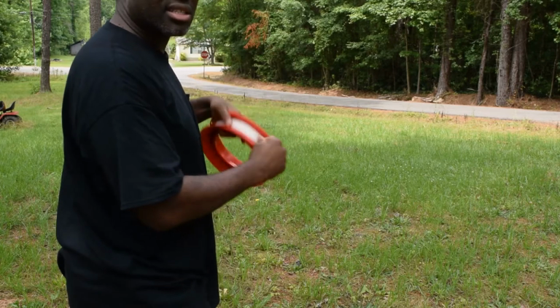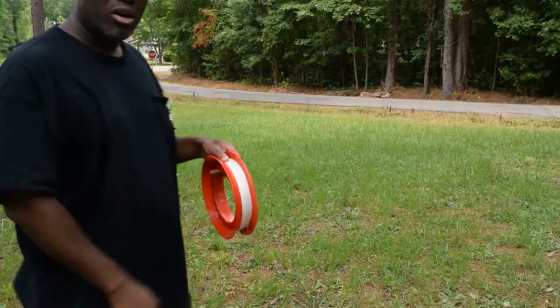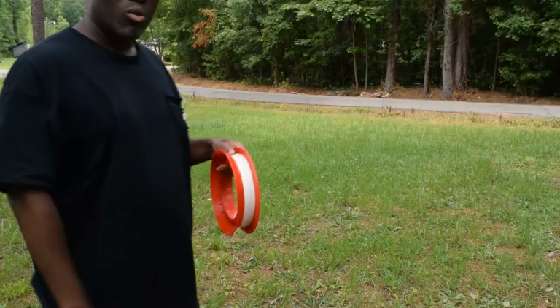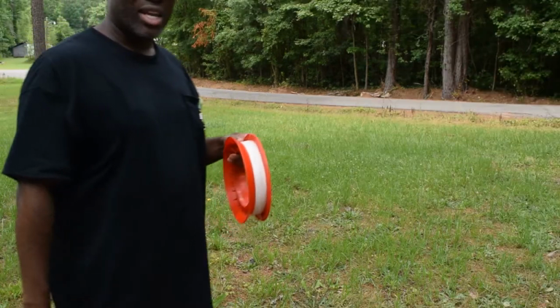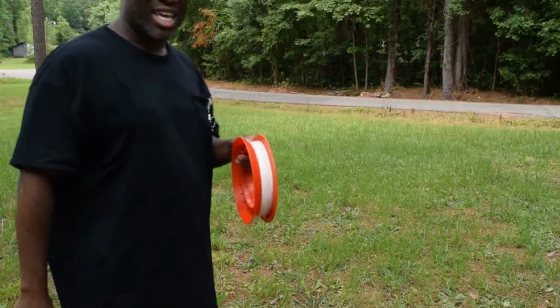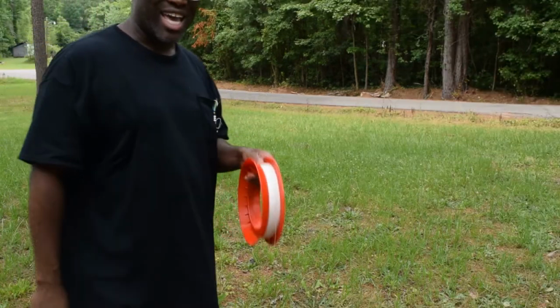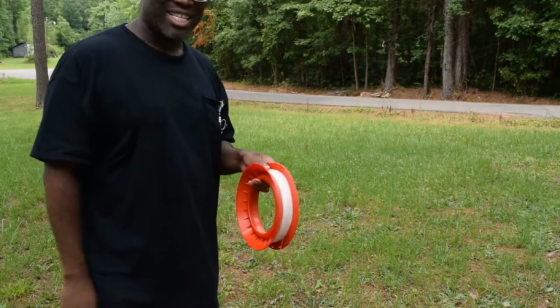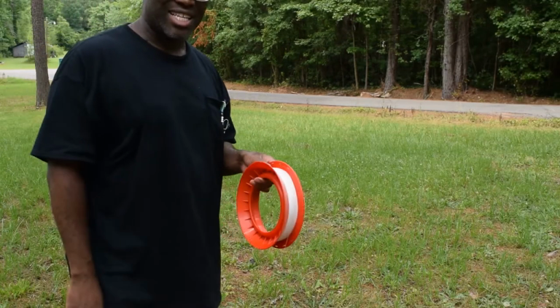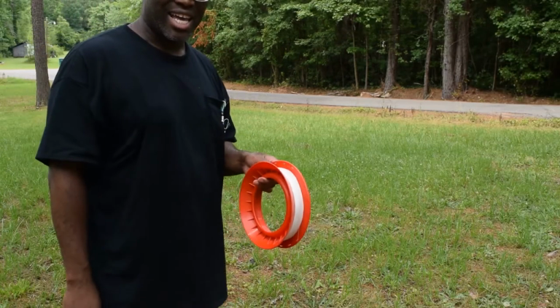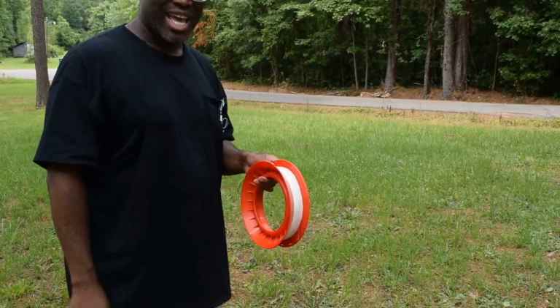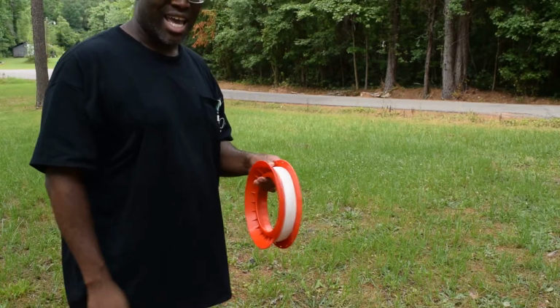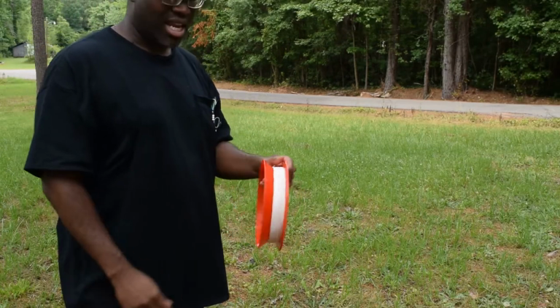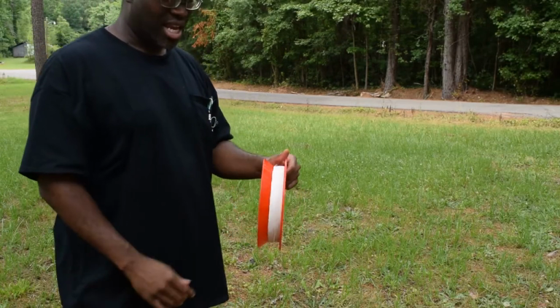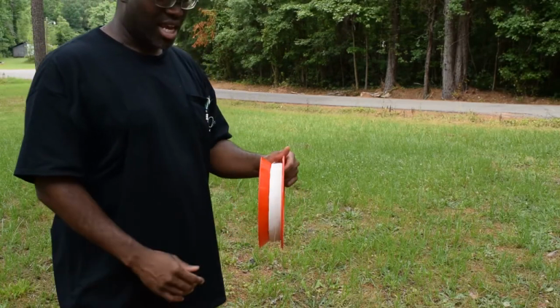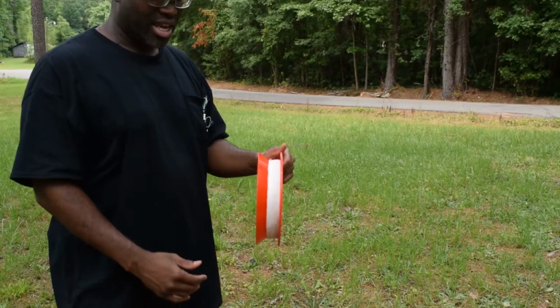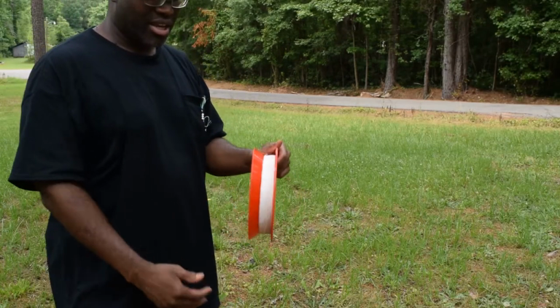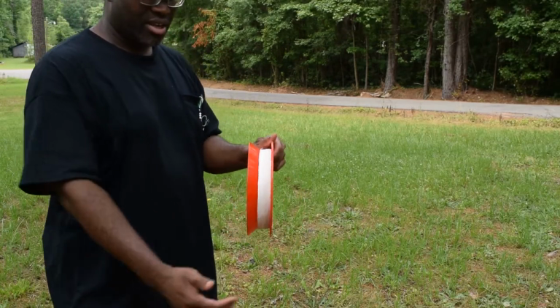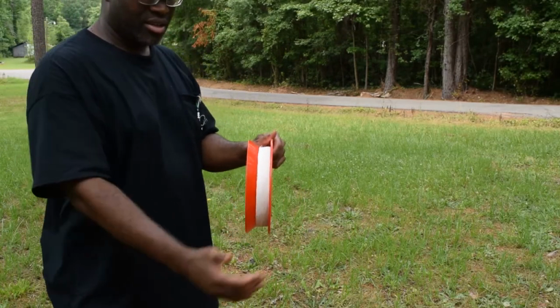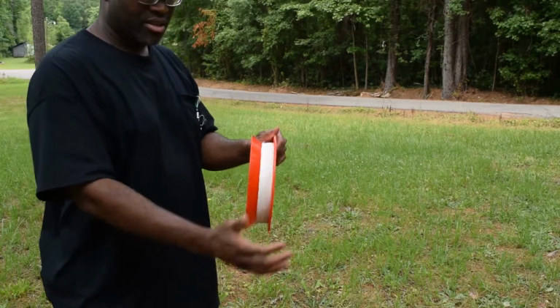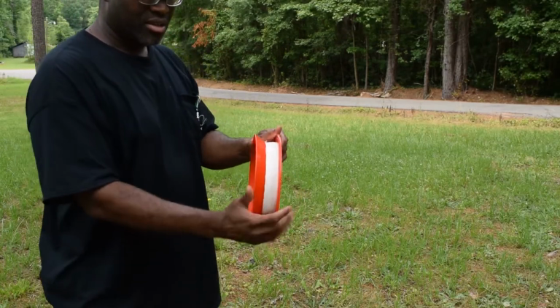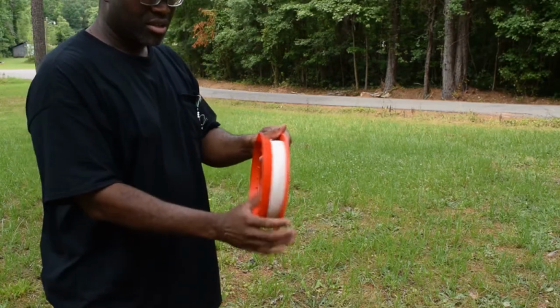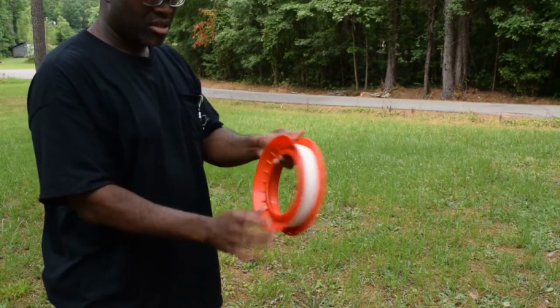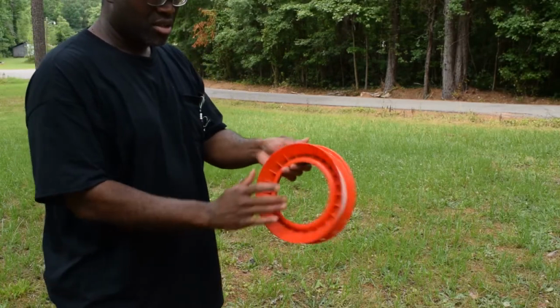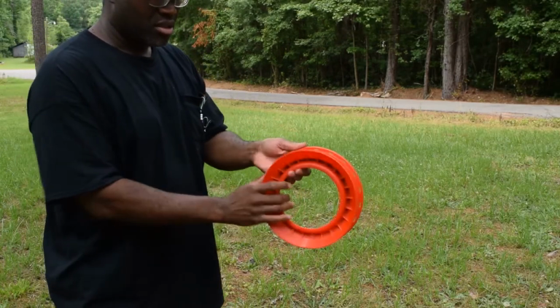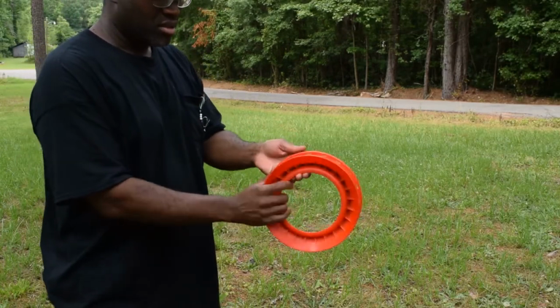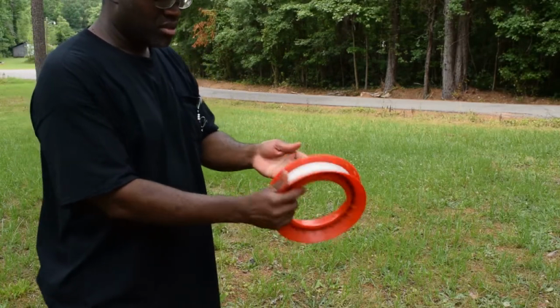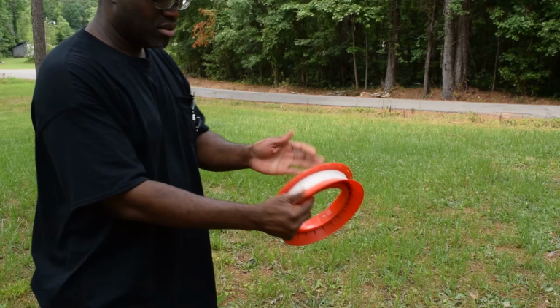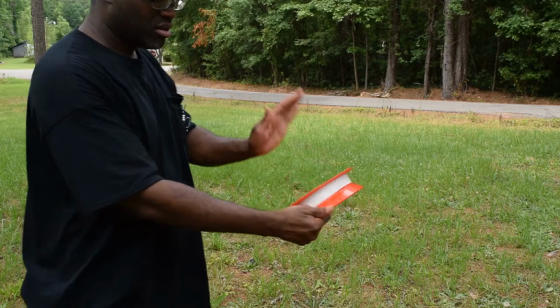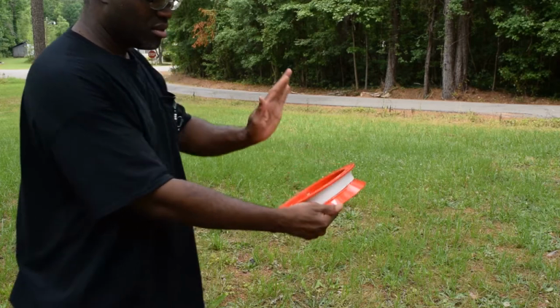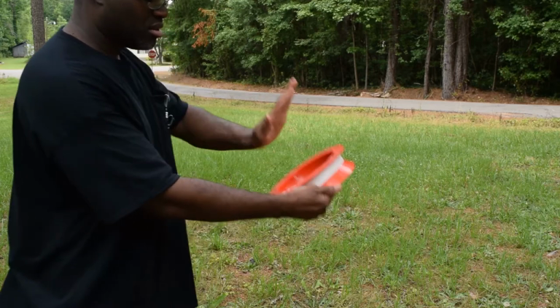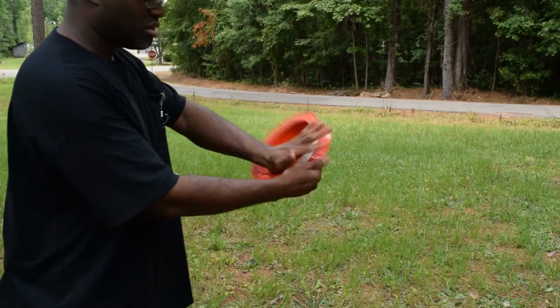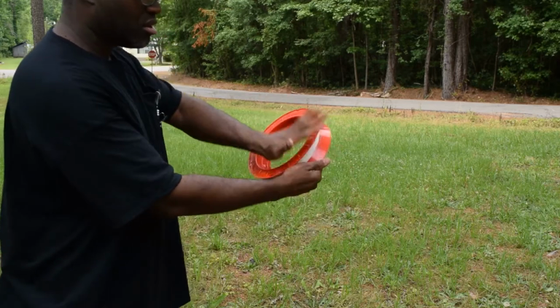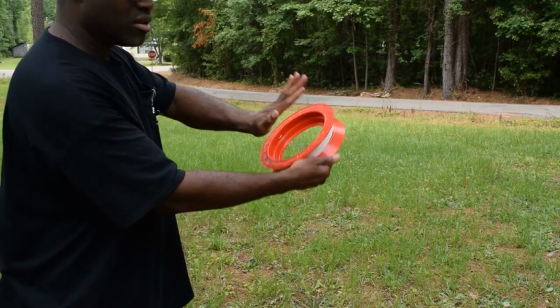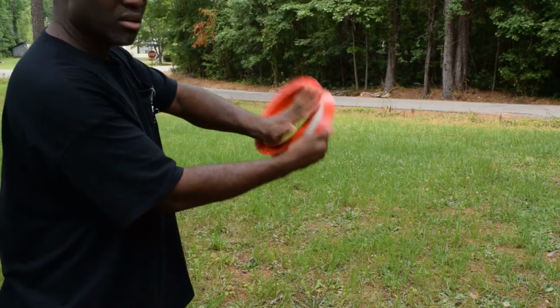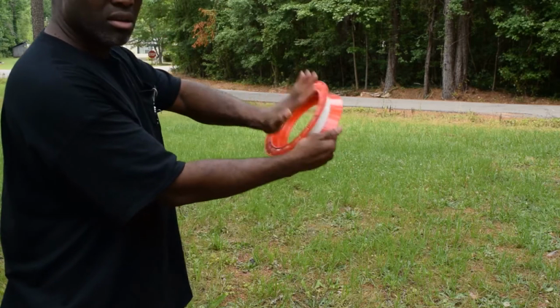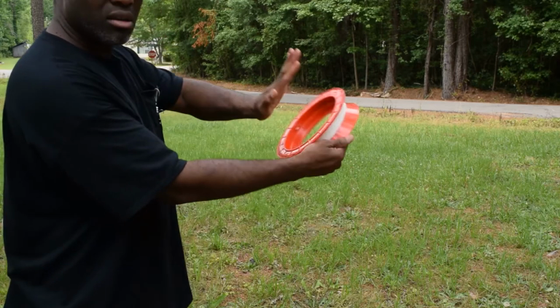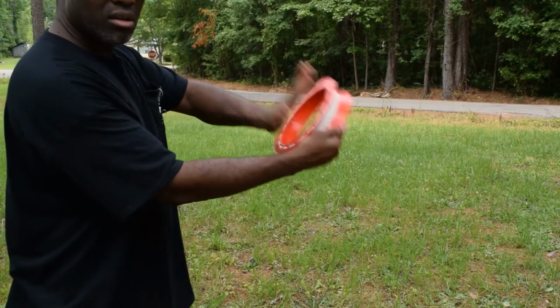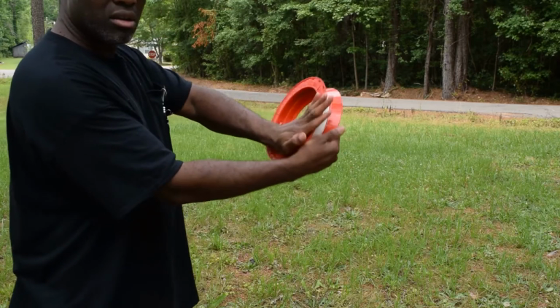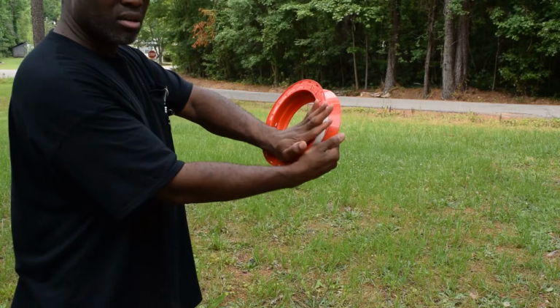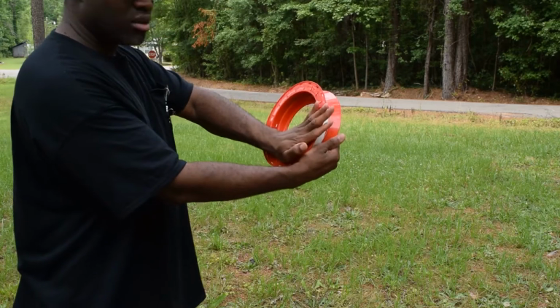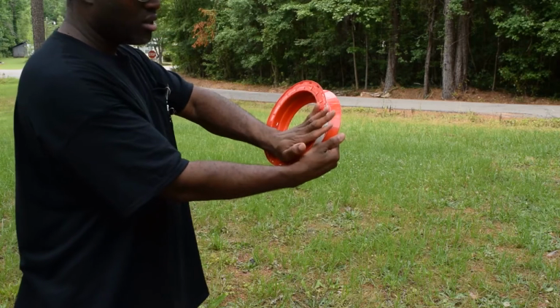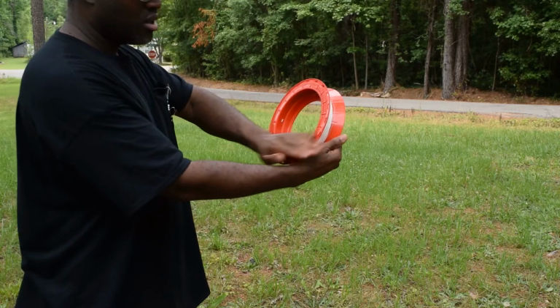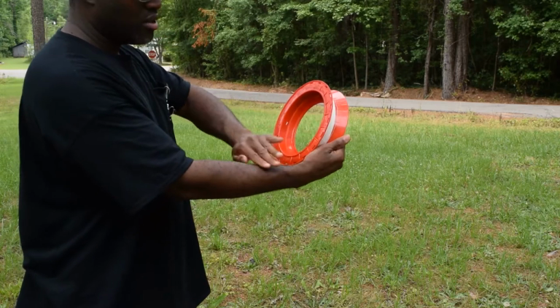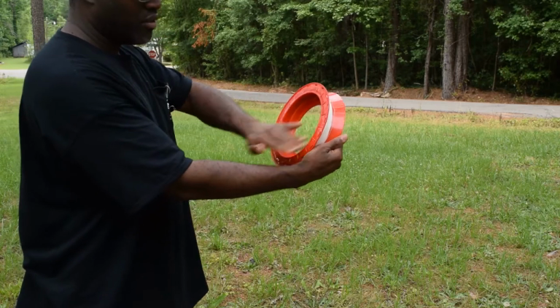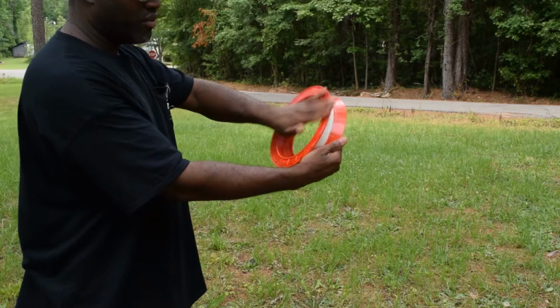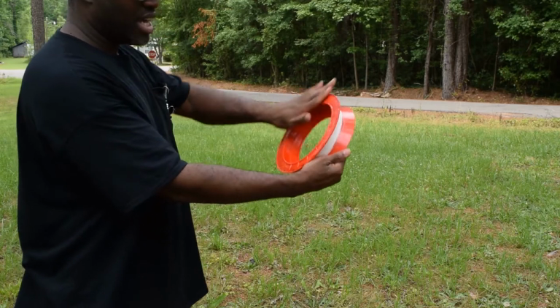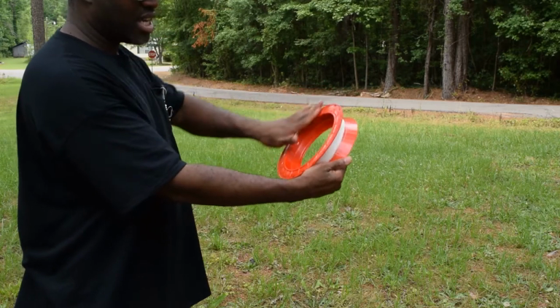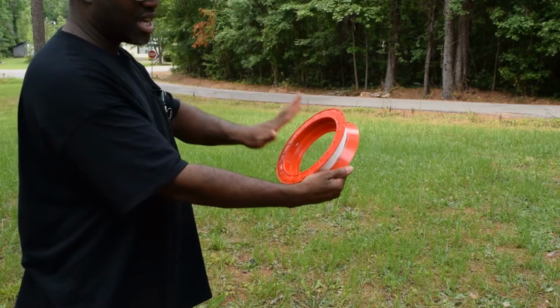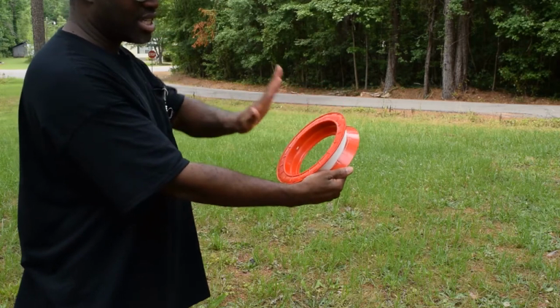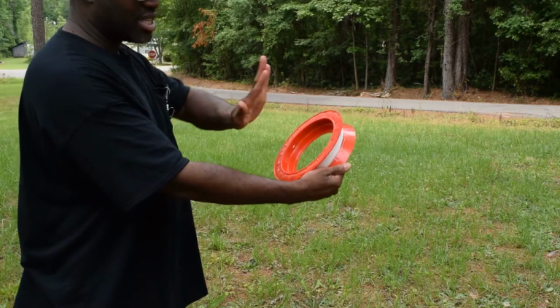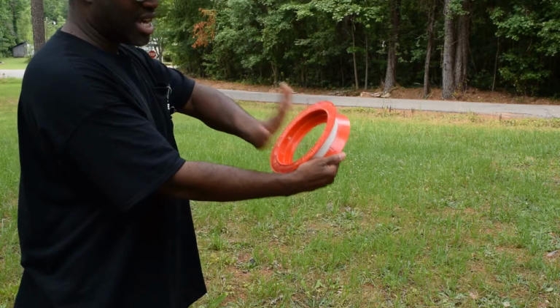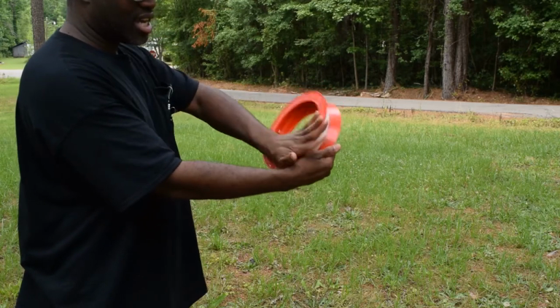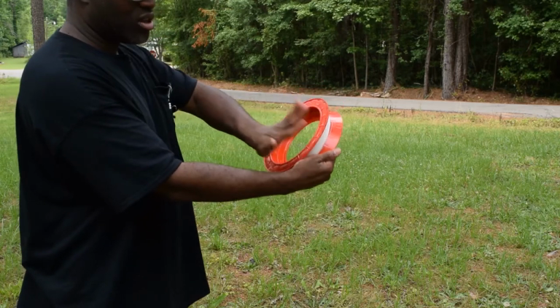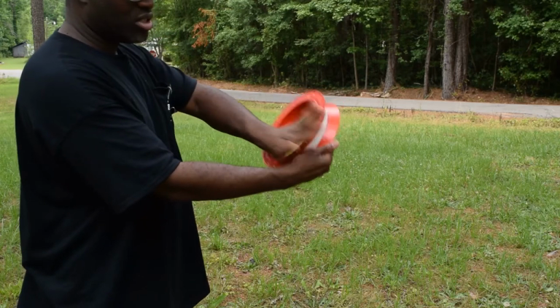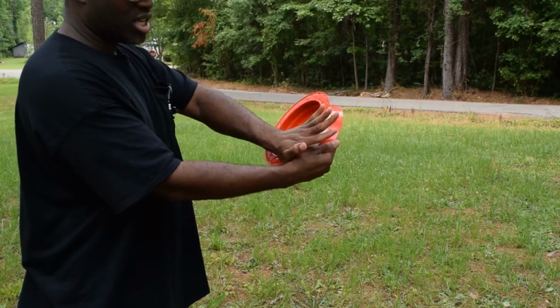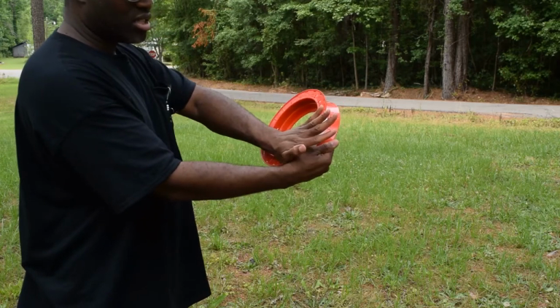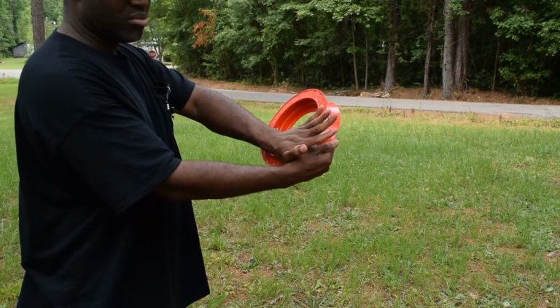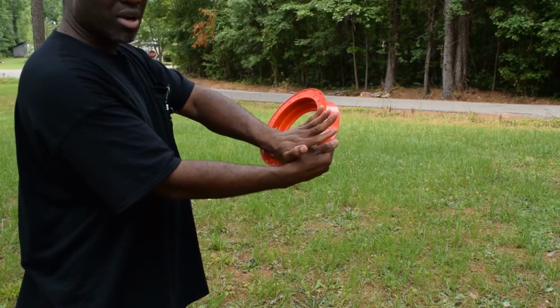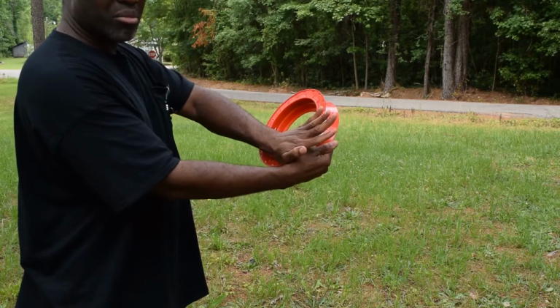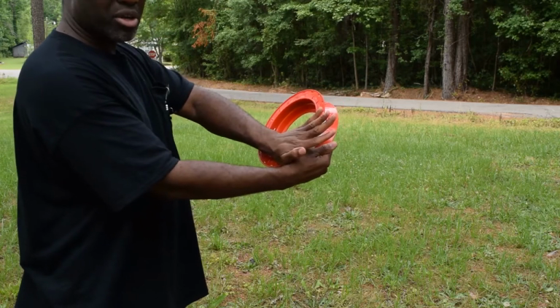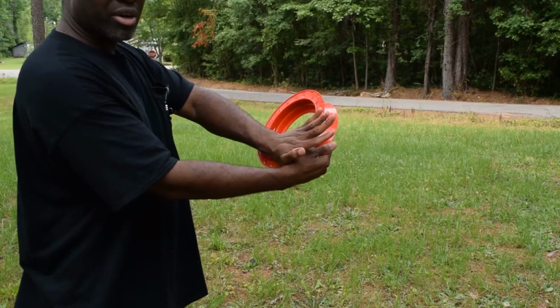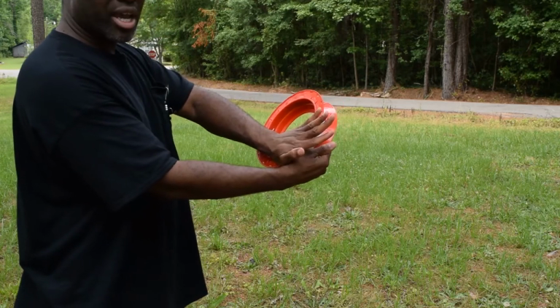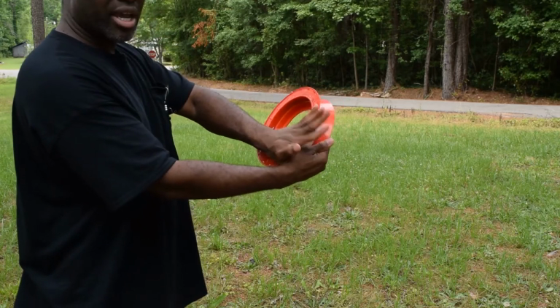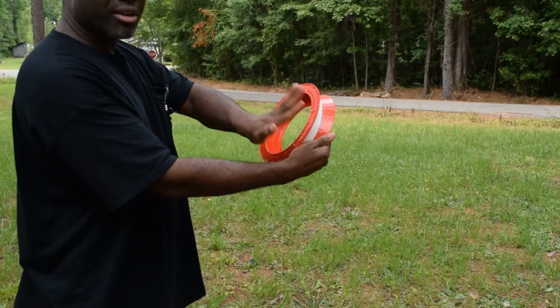When casting a hand line, the flat side goes against the palm of your hand.